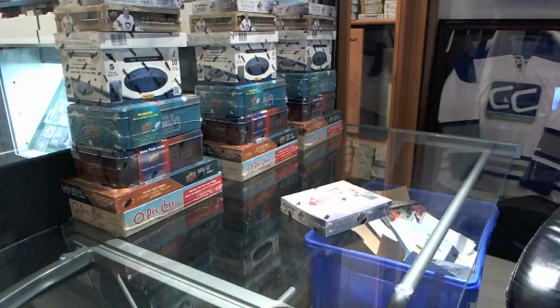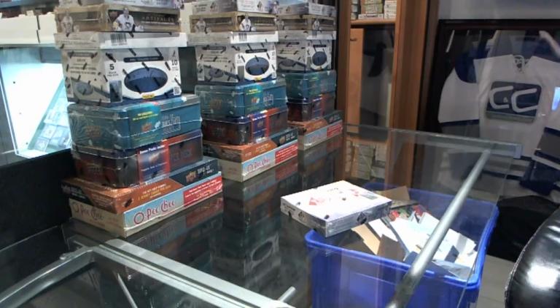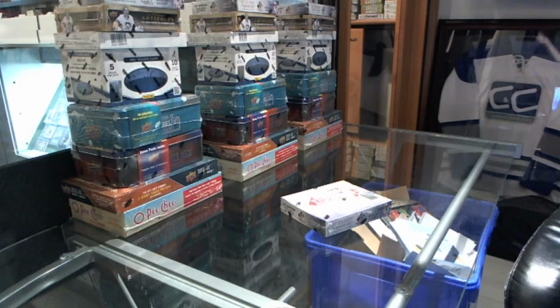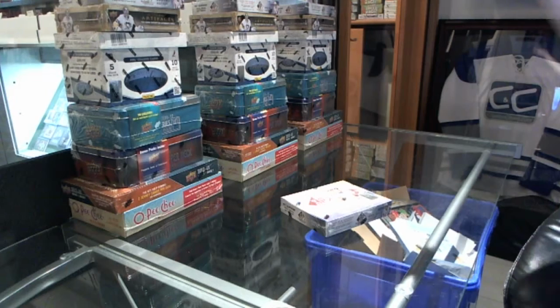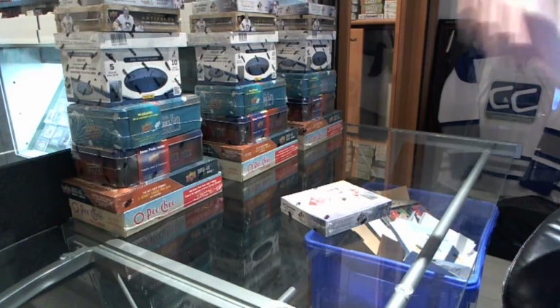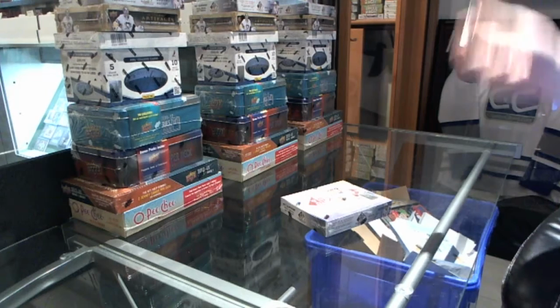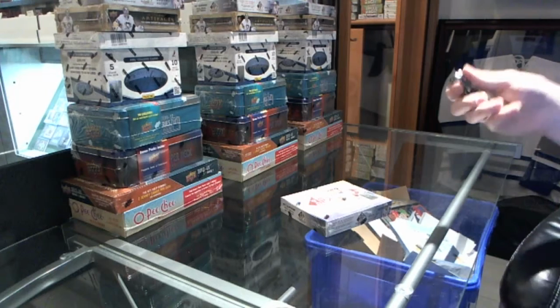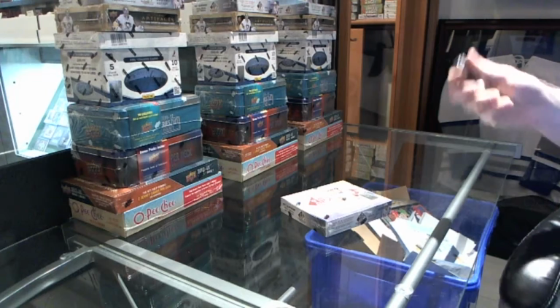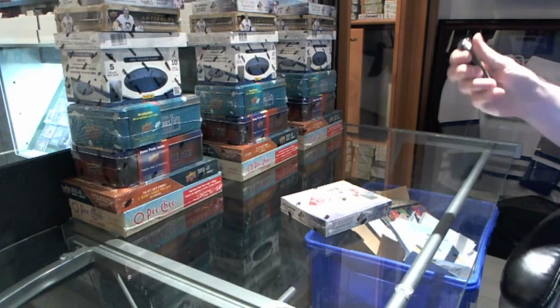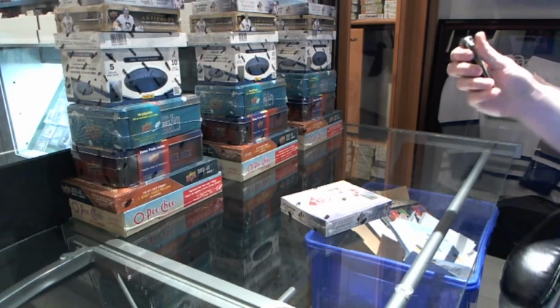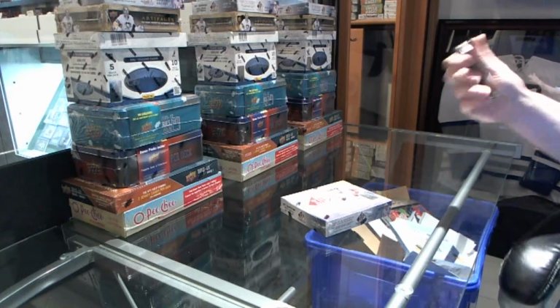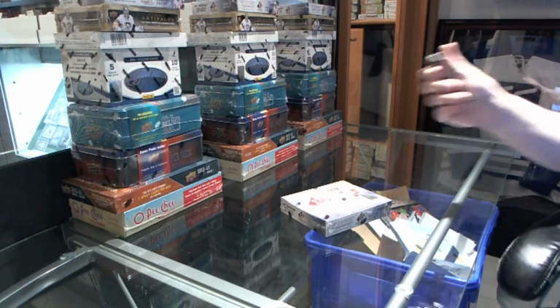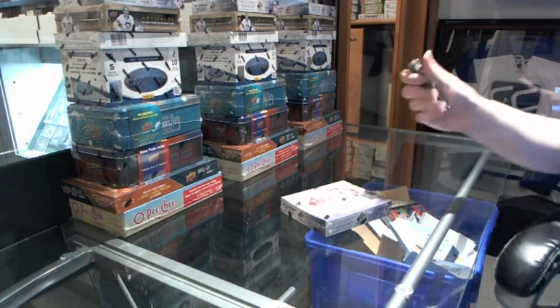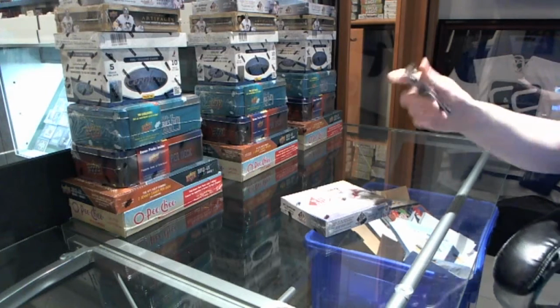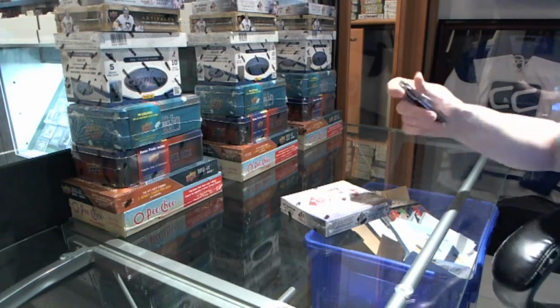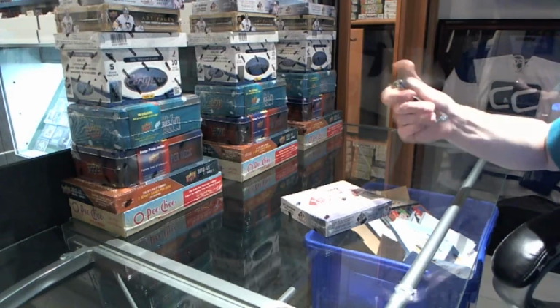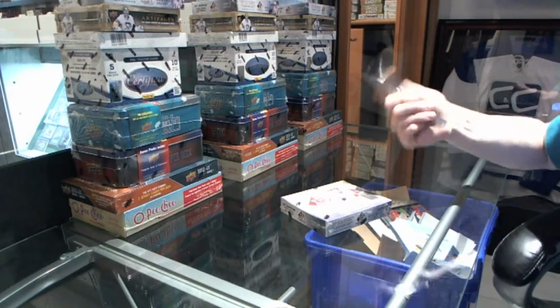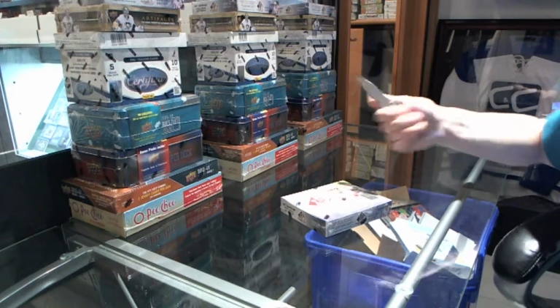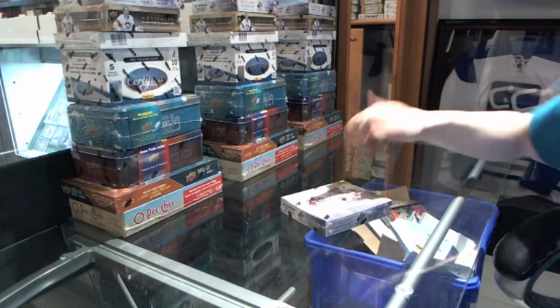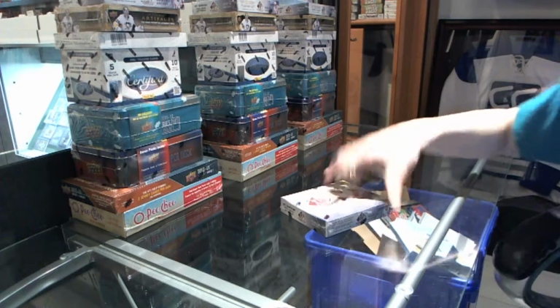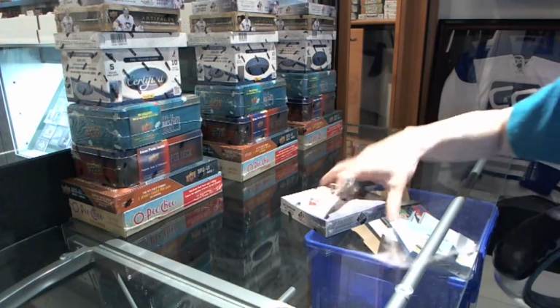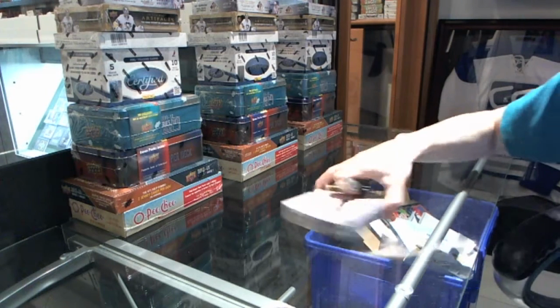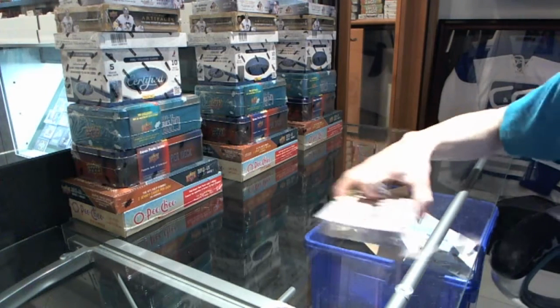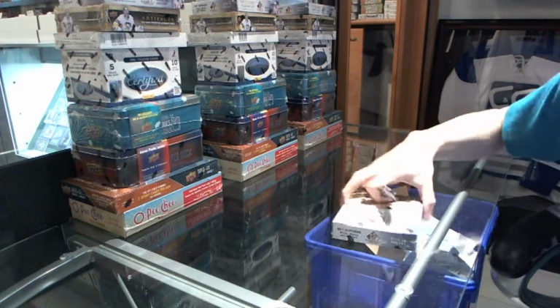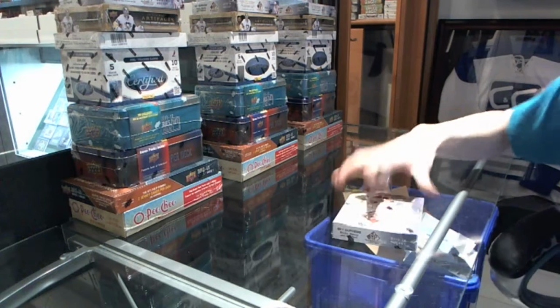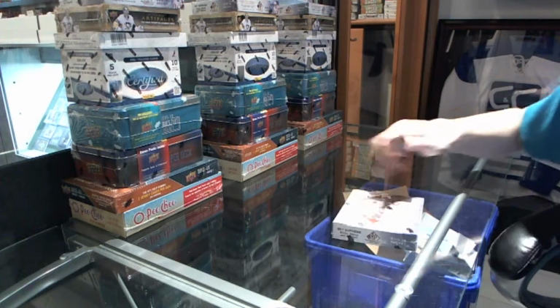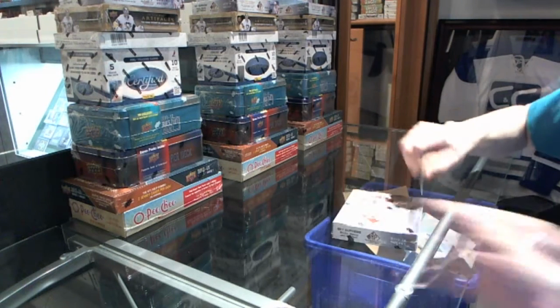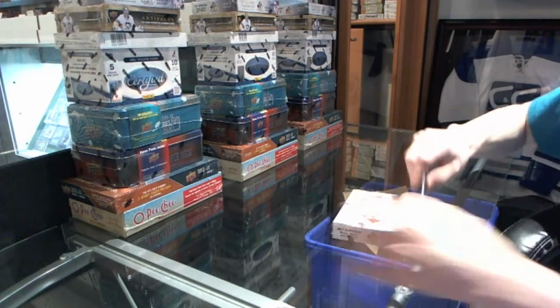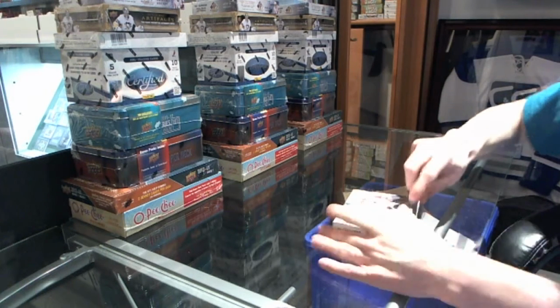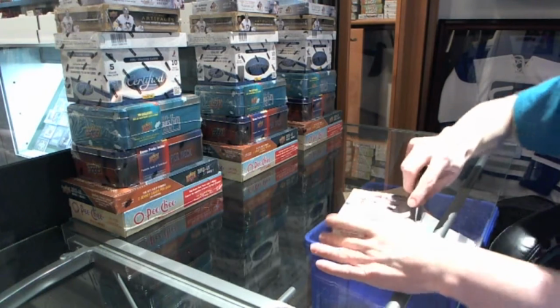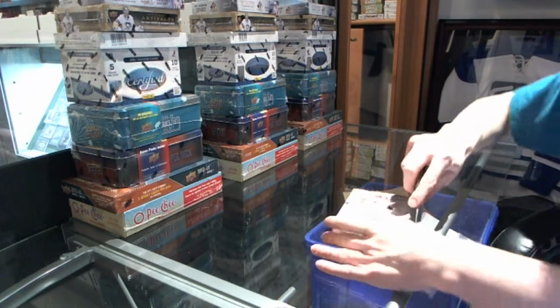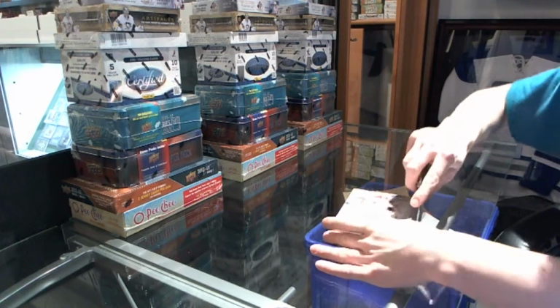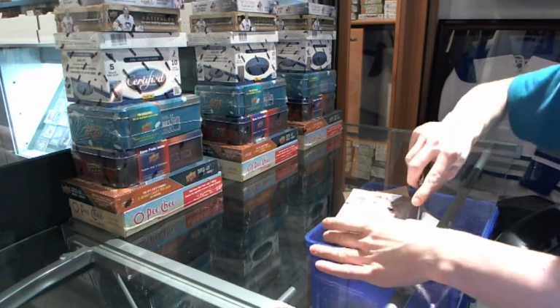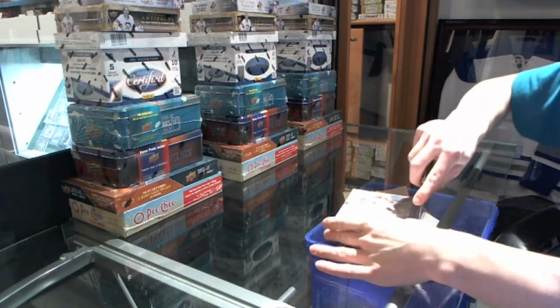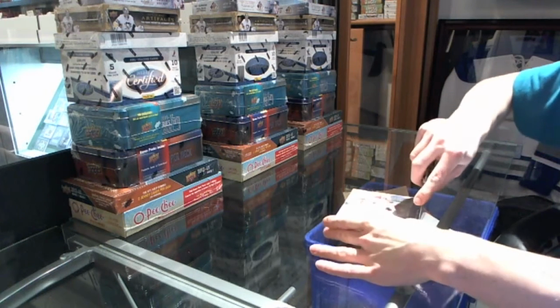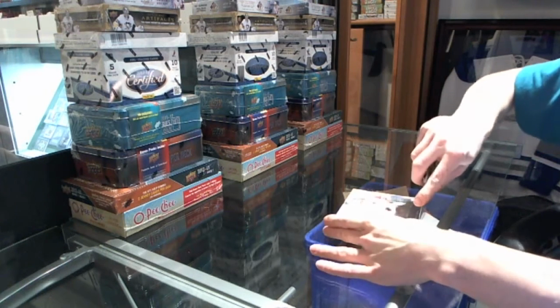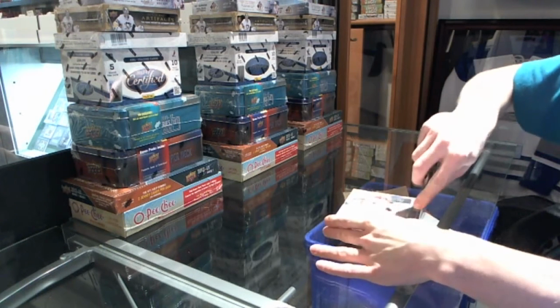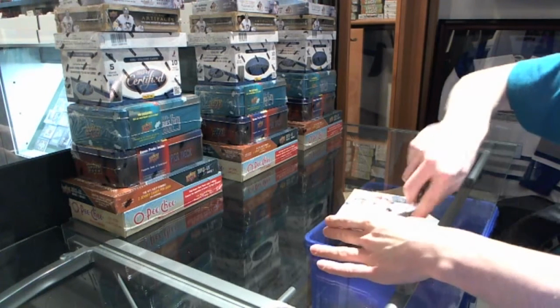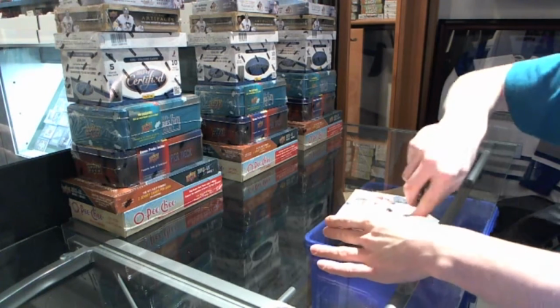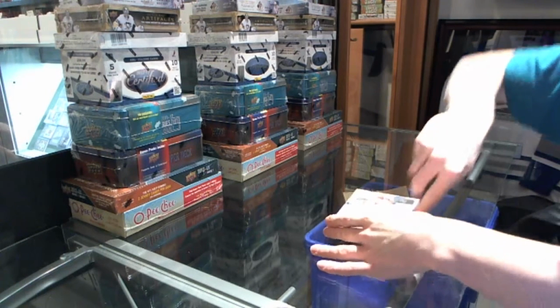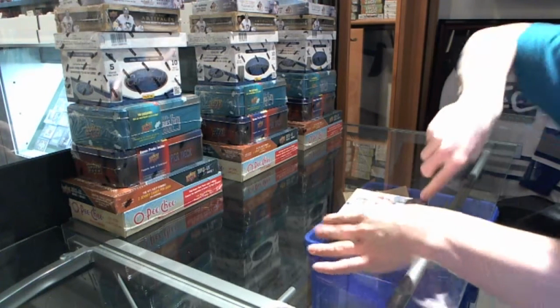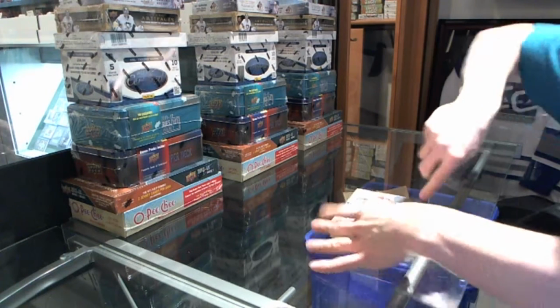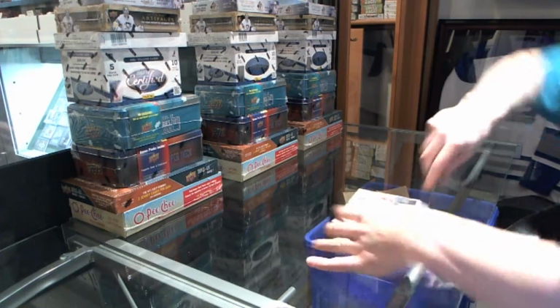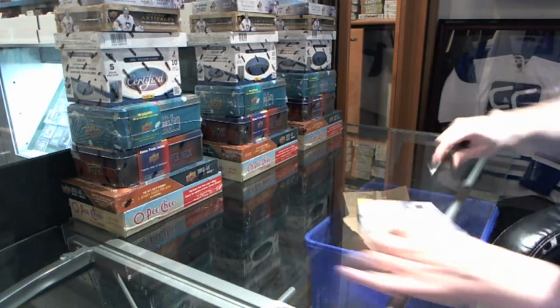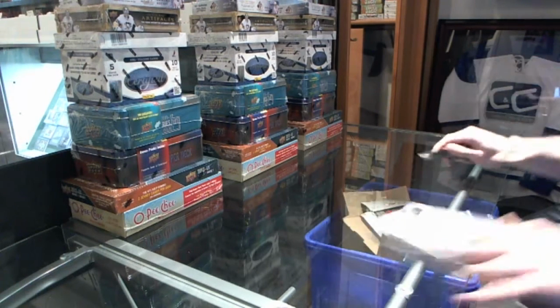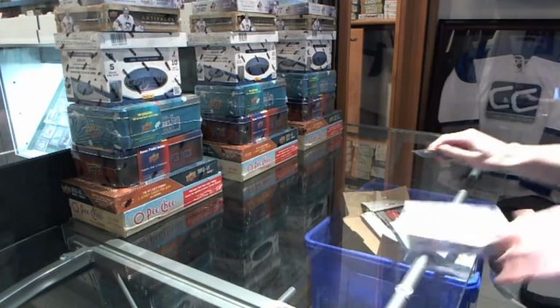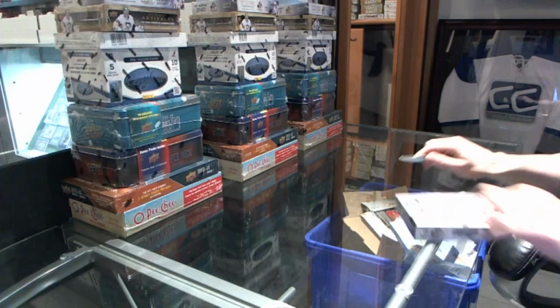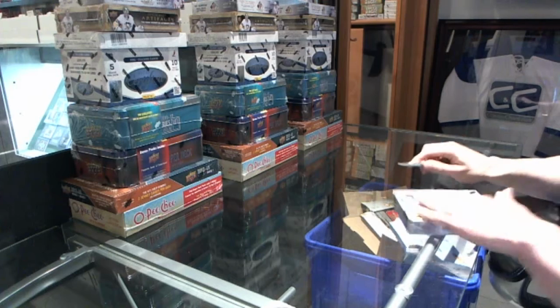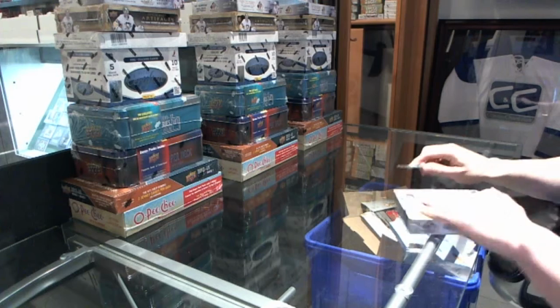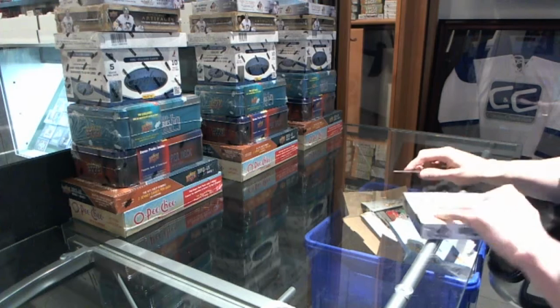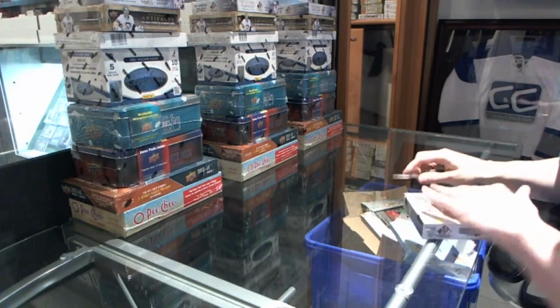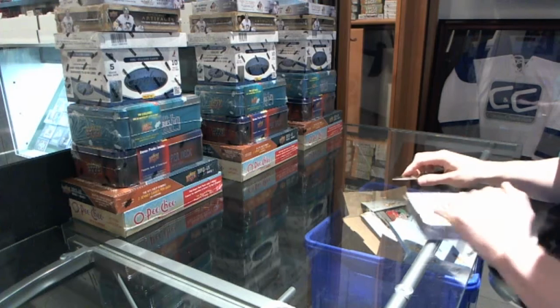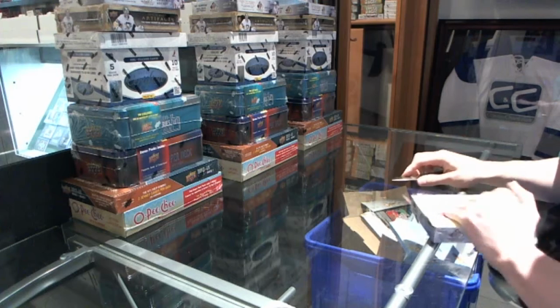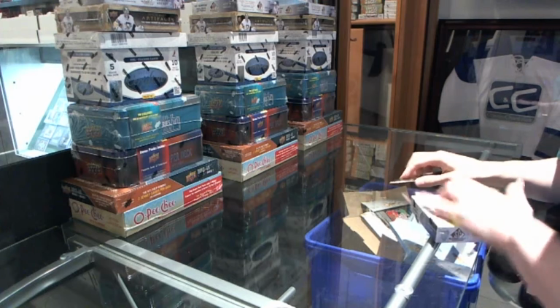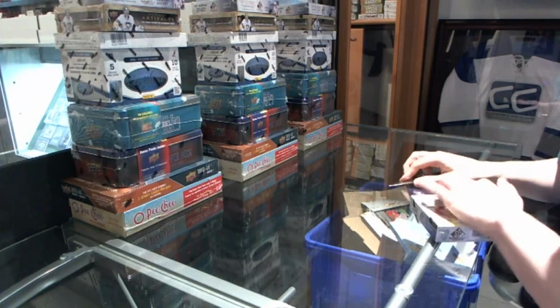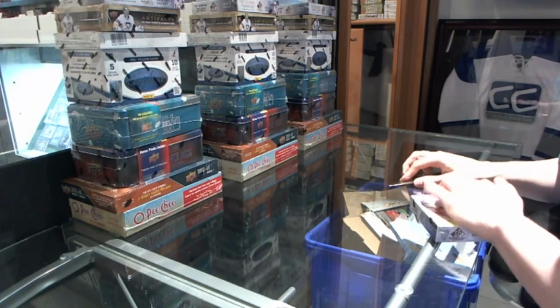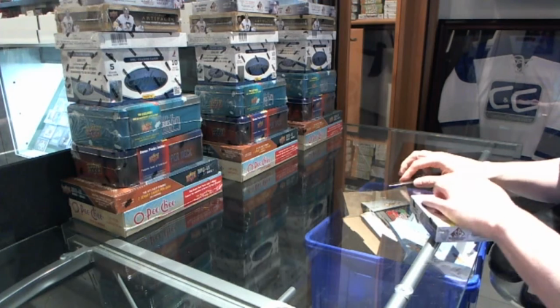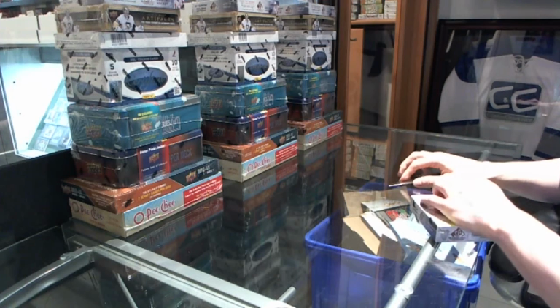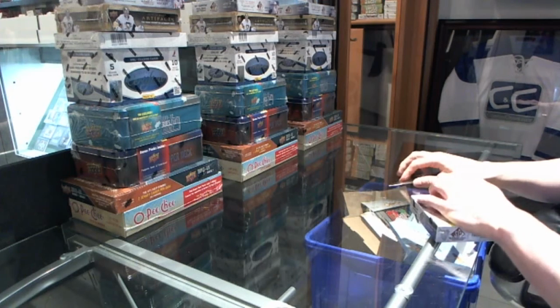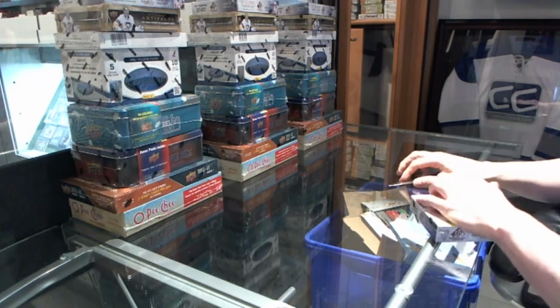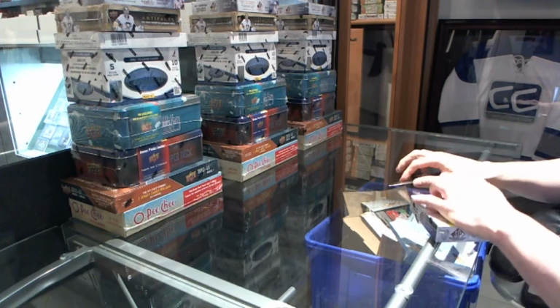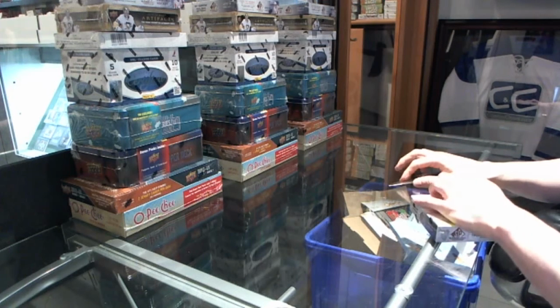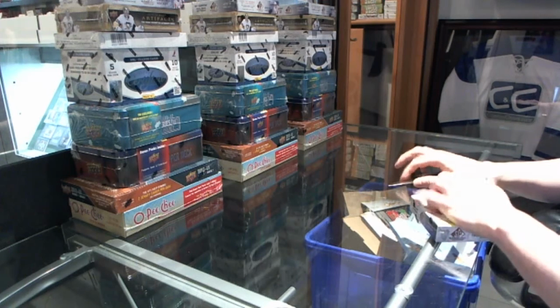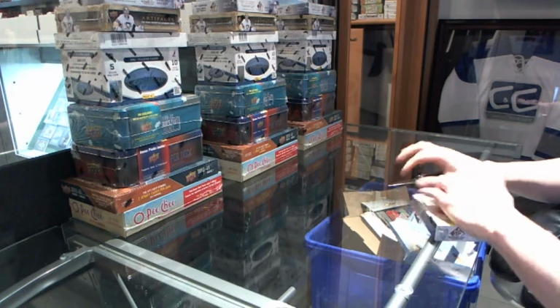Here we go — Mach 306's box 13, 14, upper deck SP Game Used.